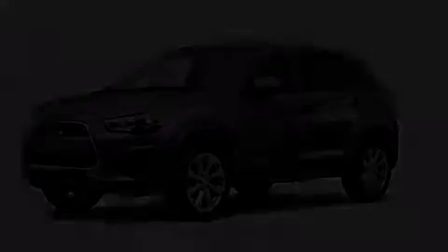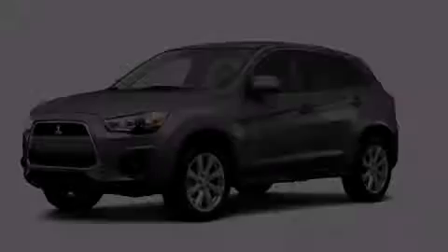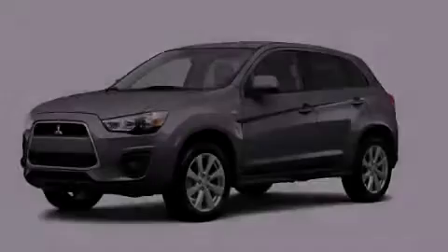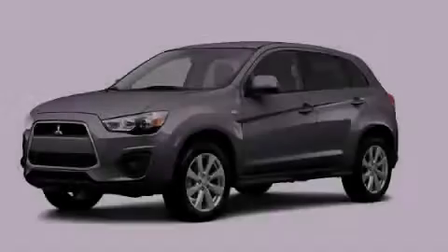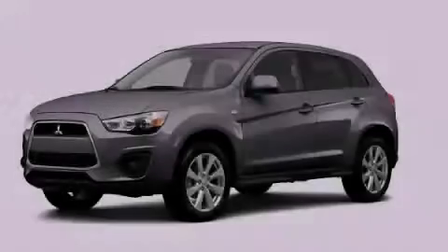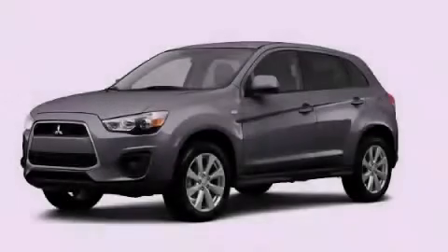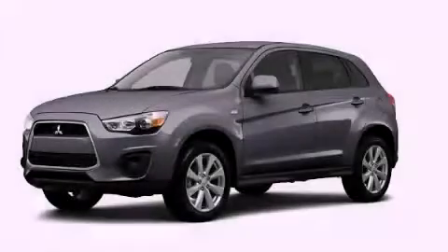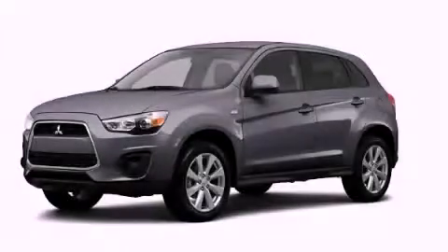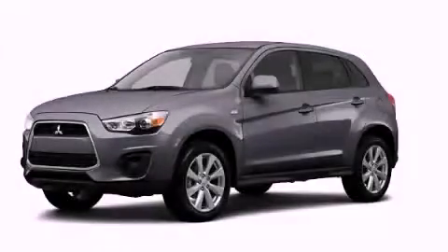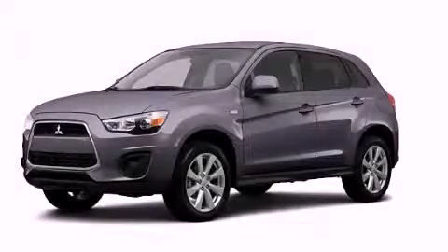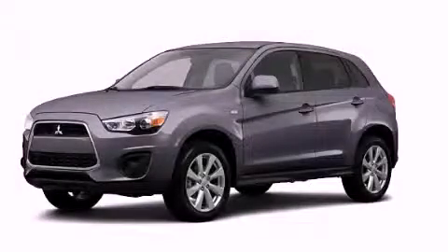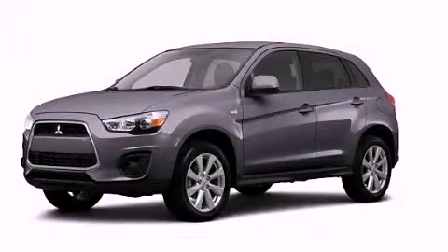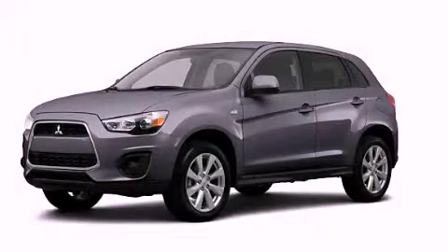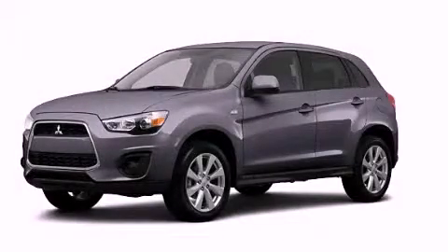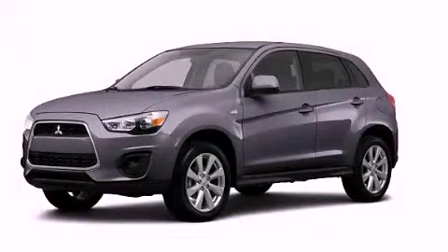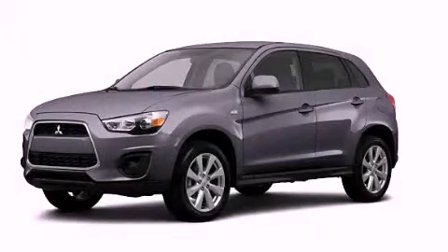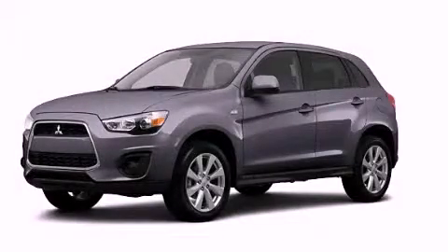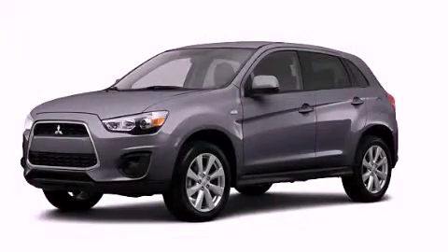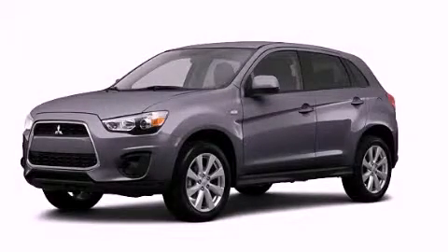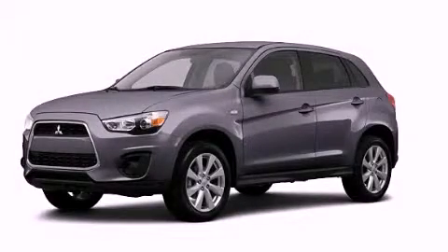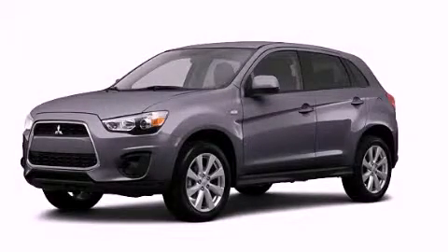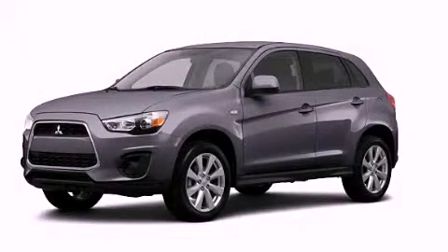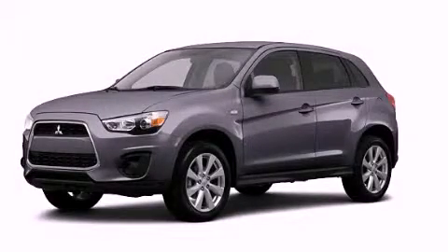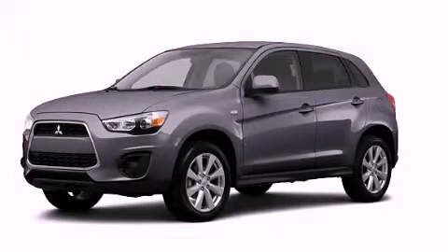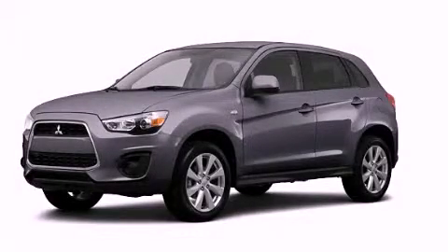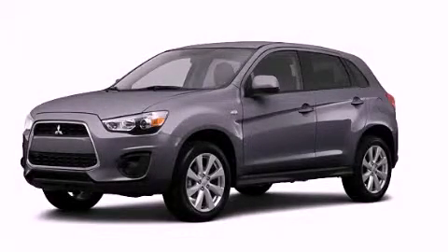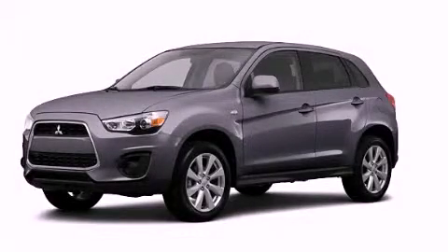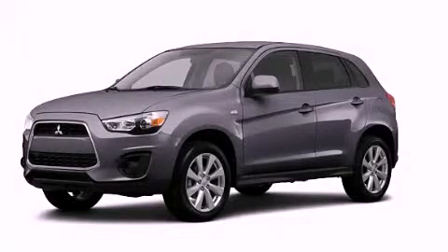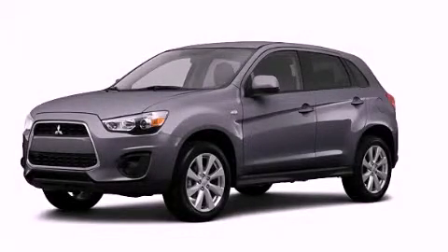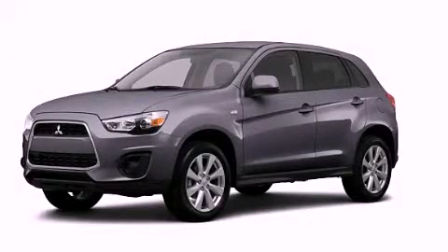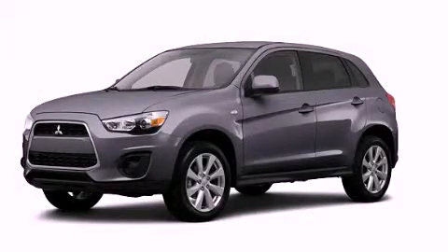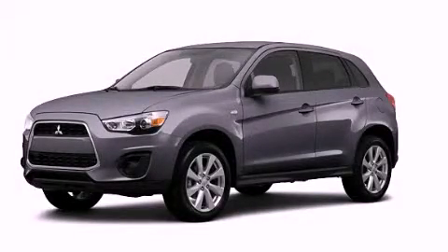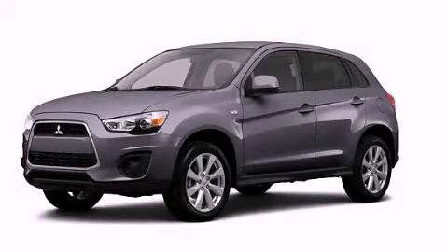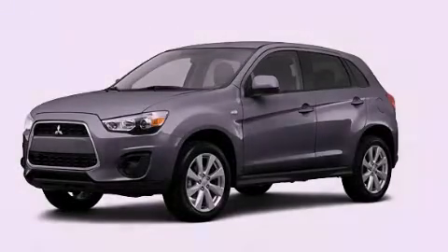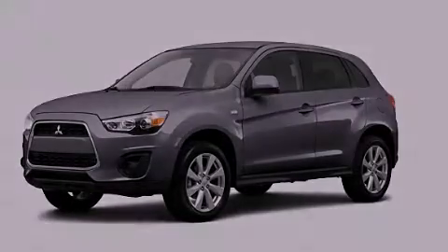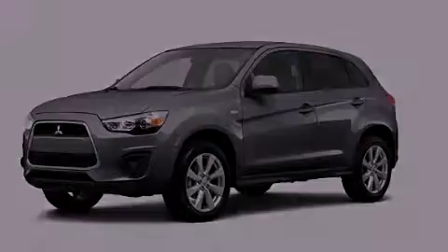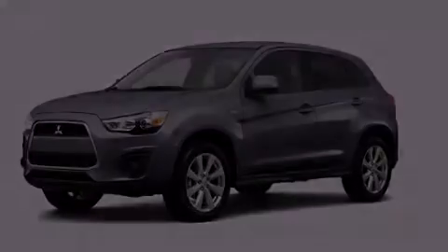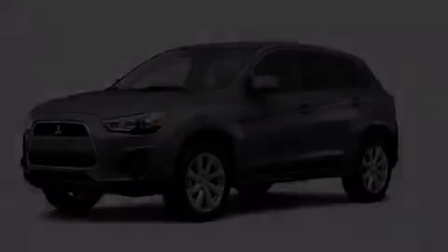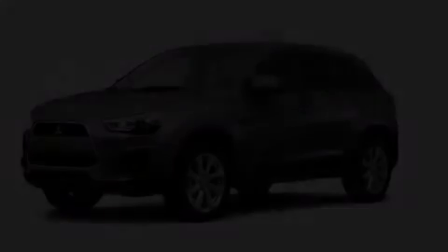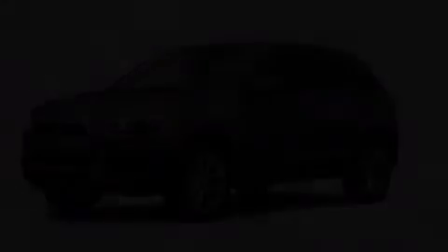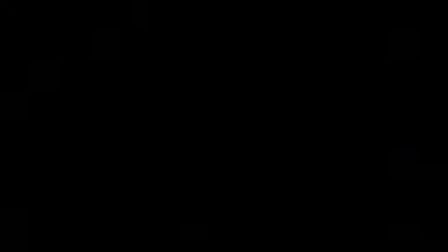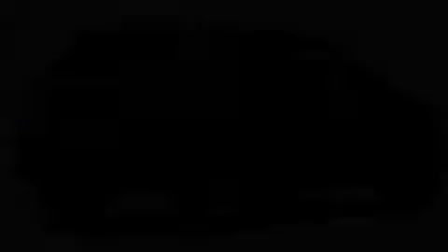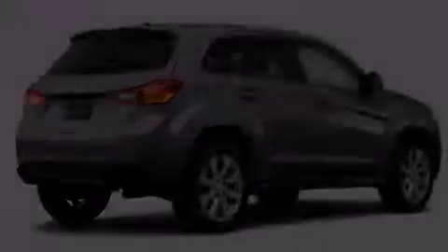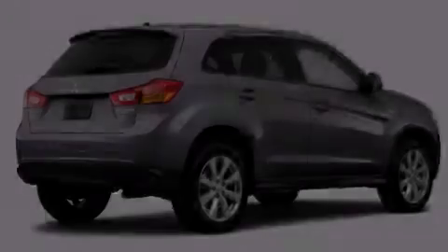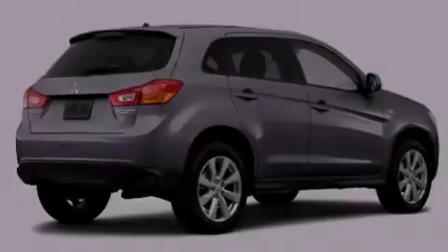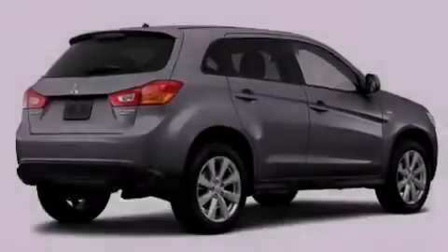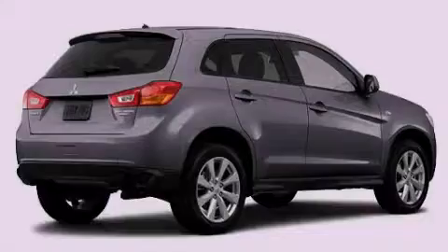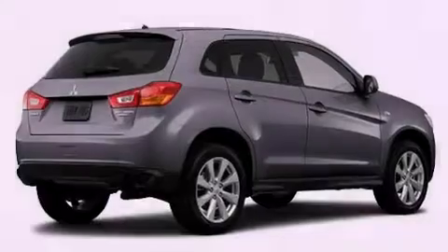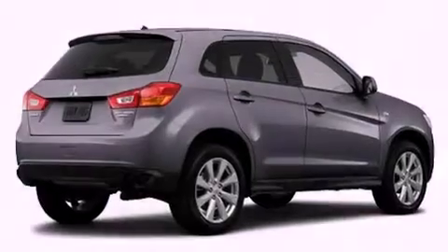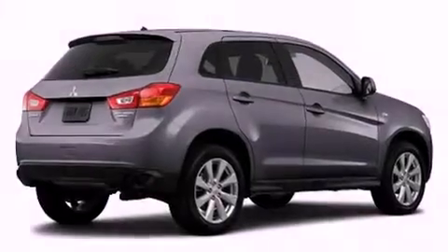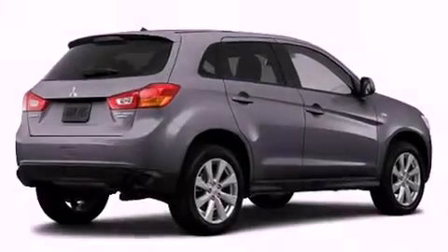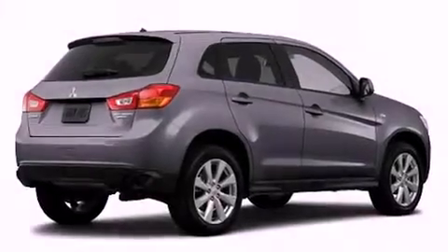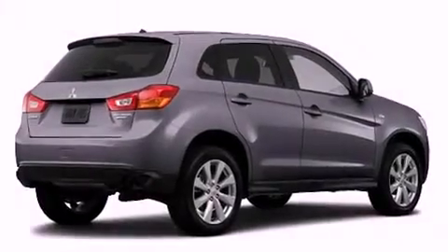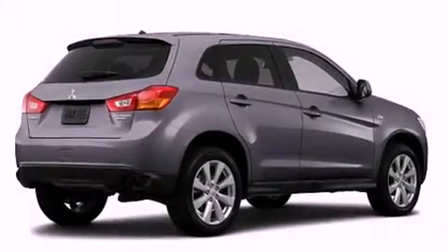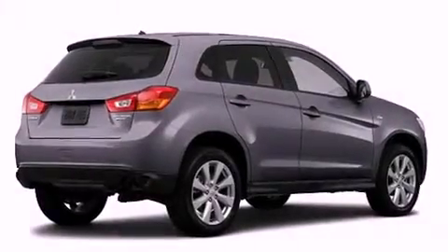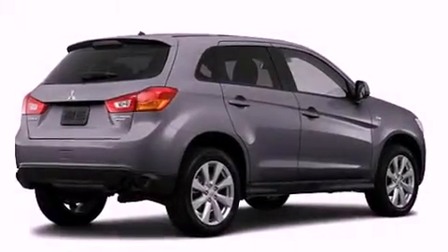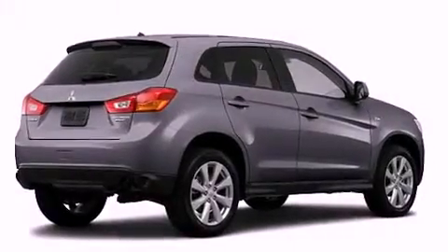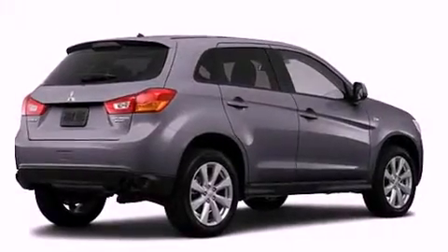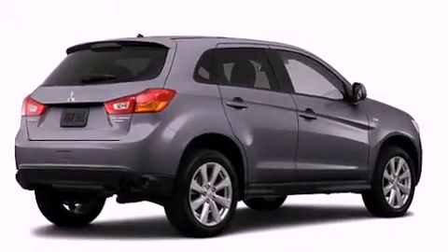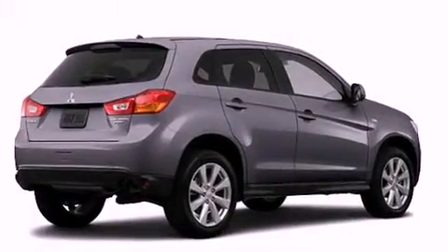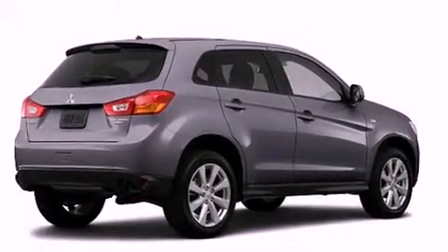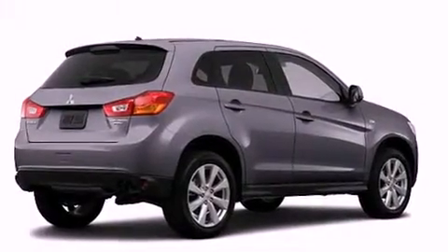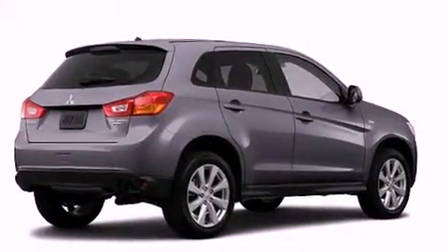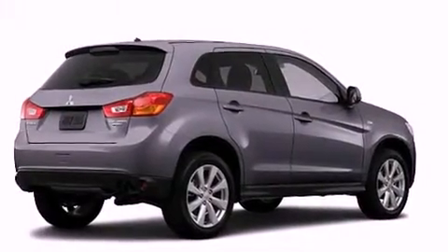This is a brand new 2013 Mitsubishi Outlander, a car-like ride in space like an SUV.